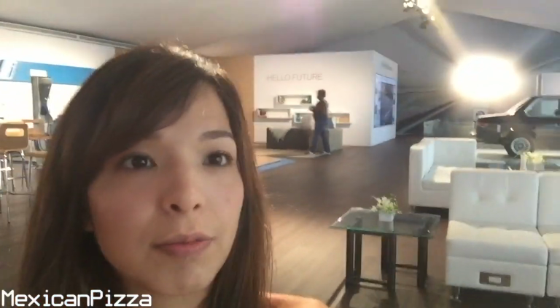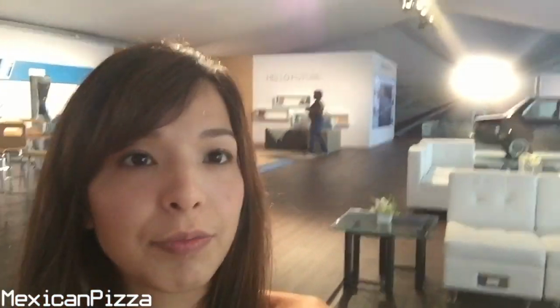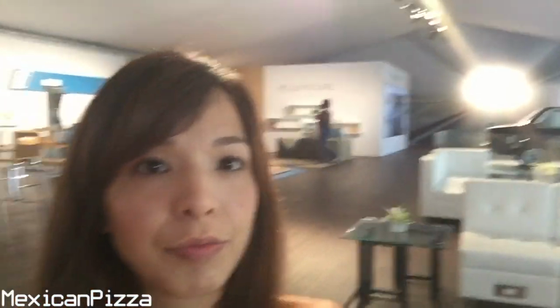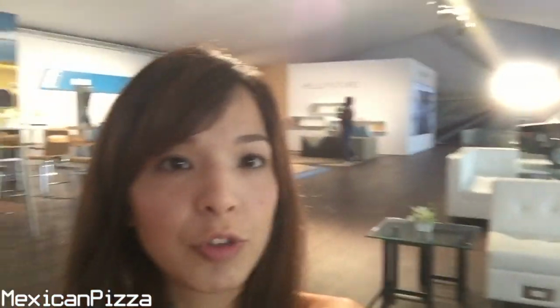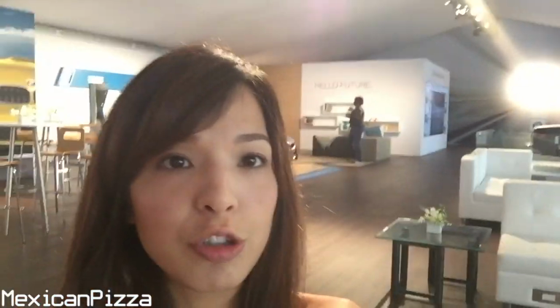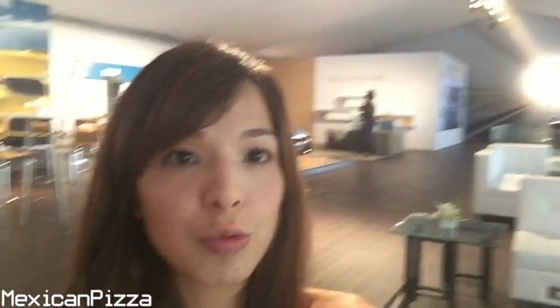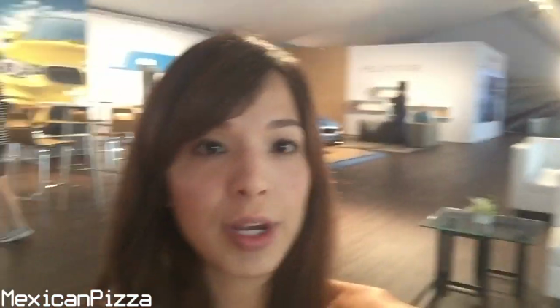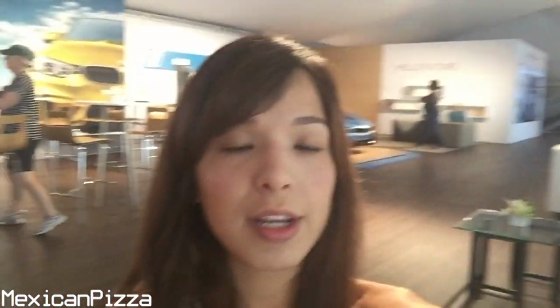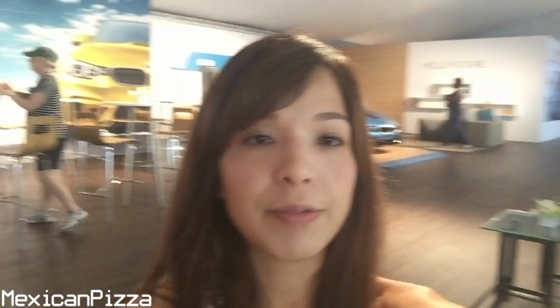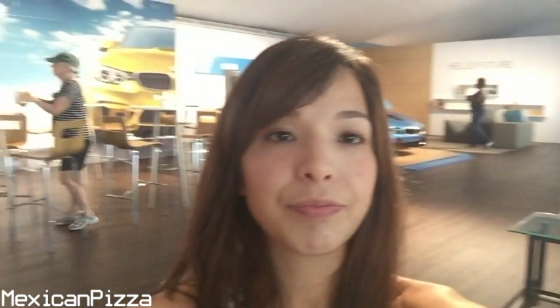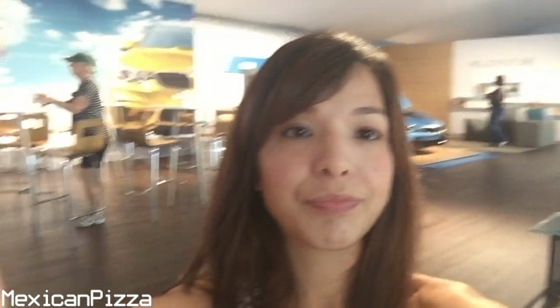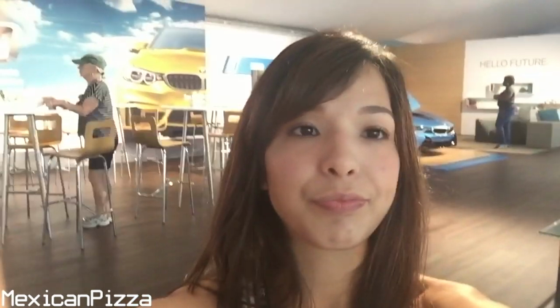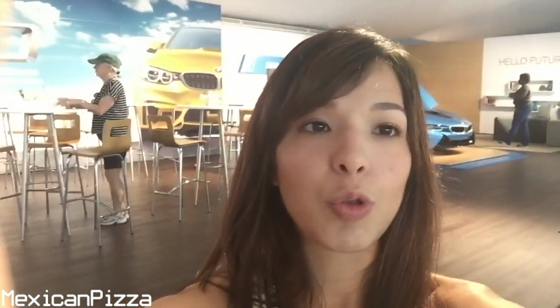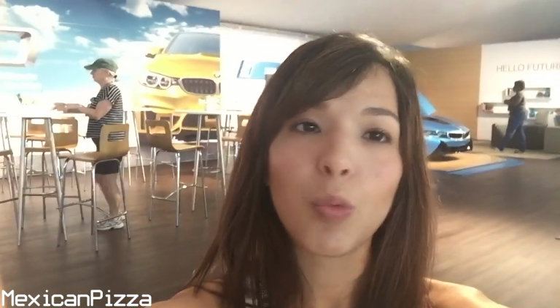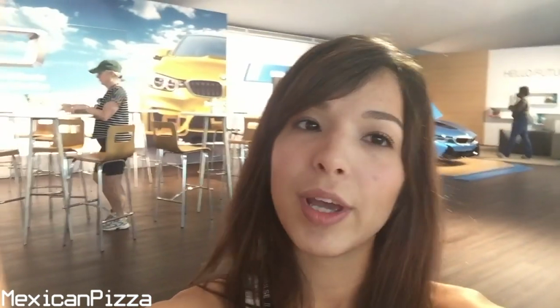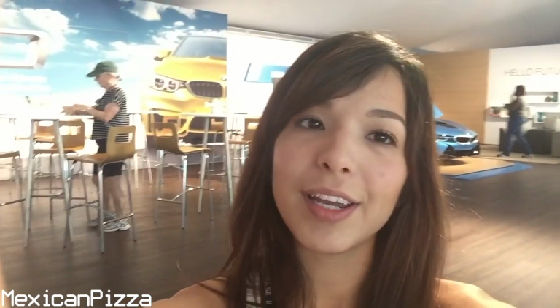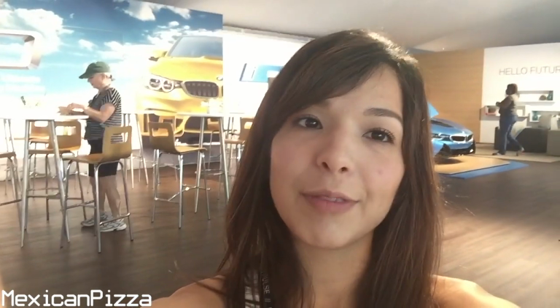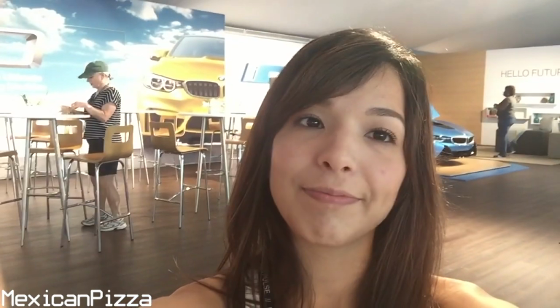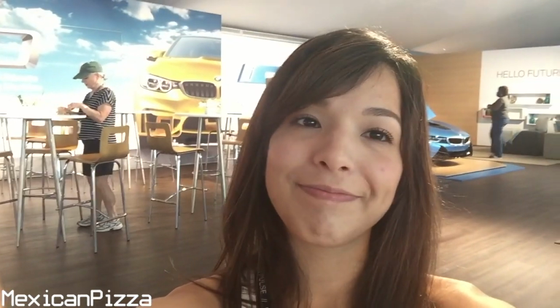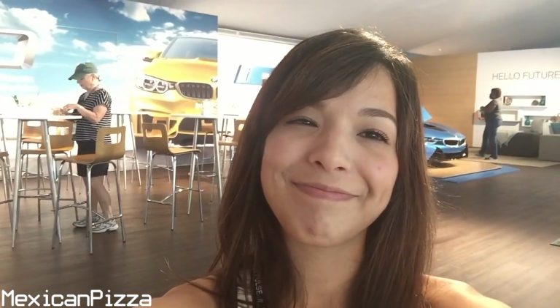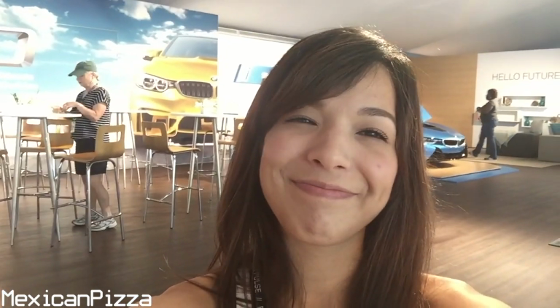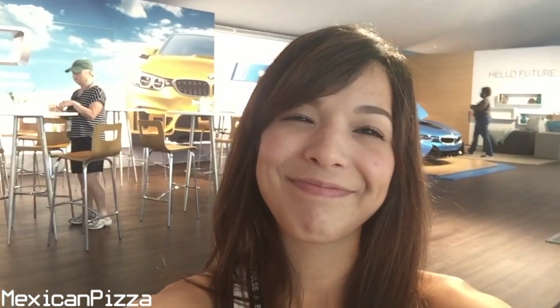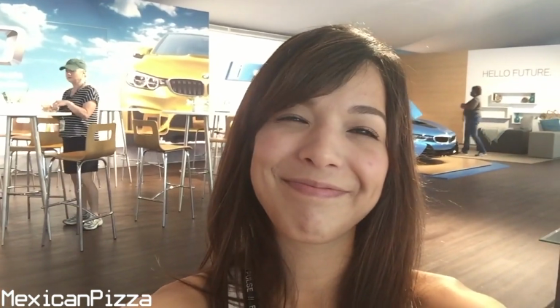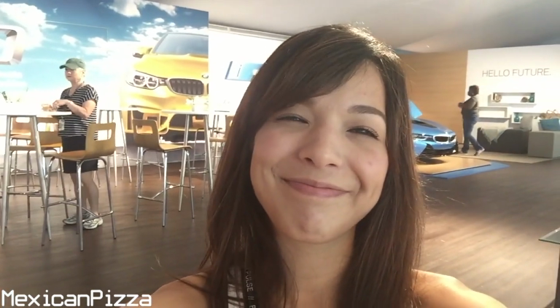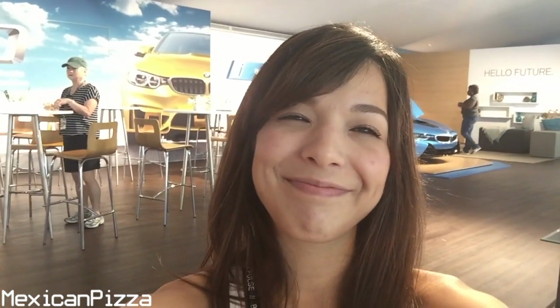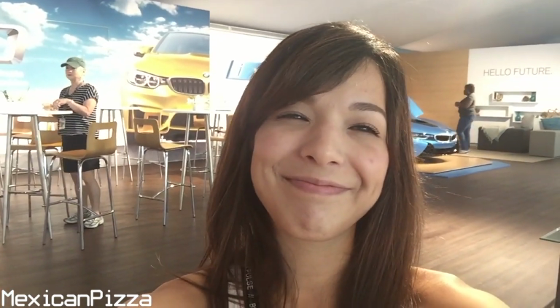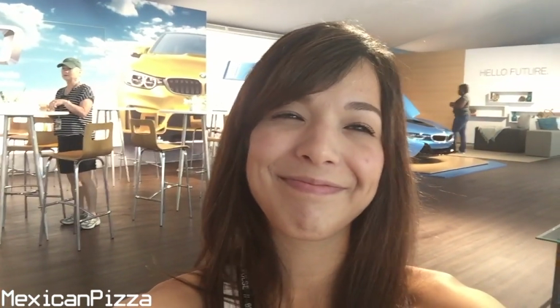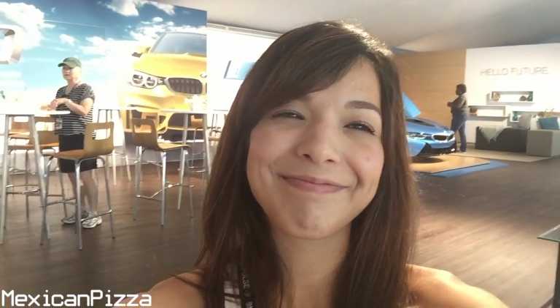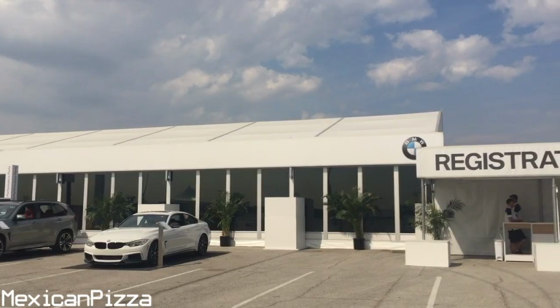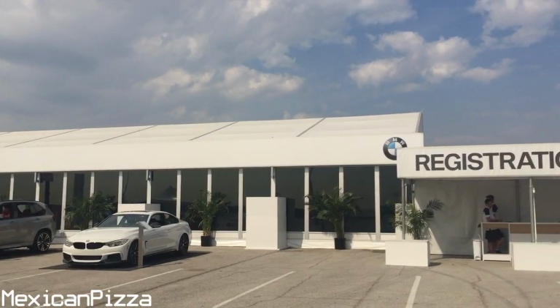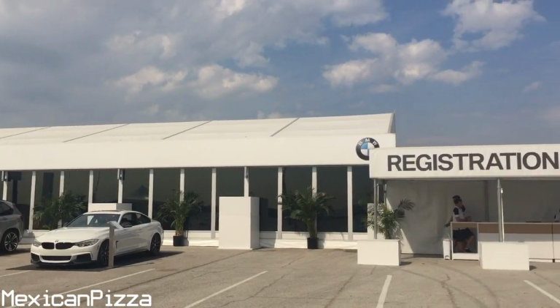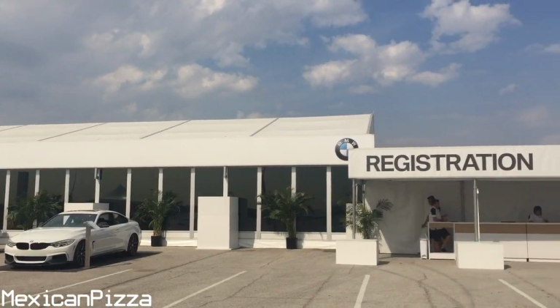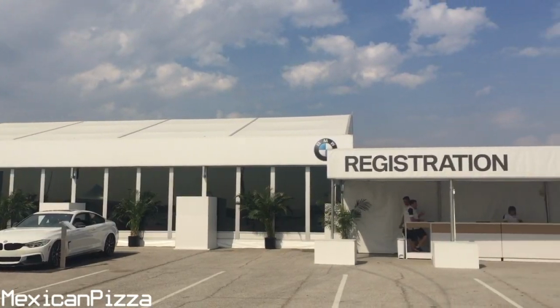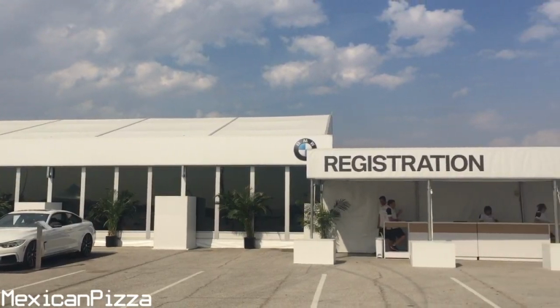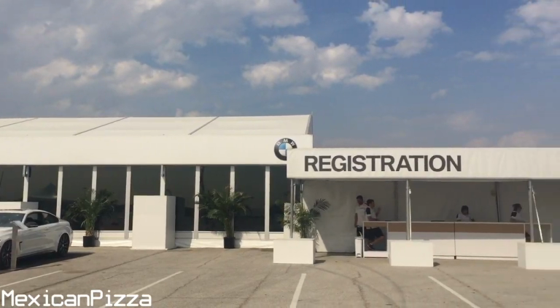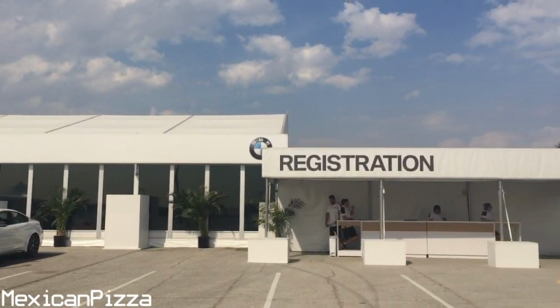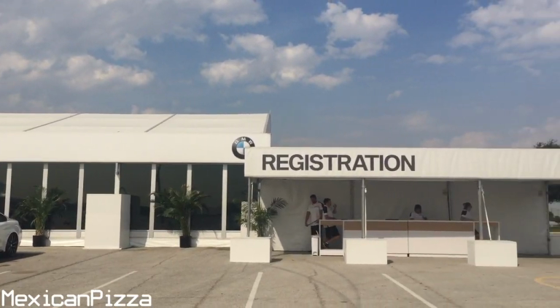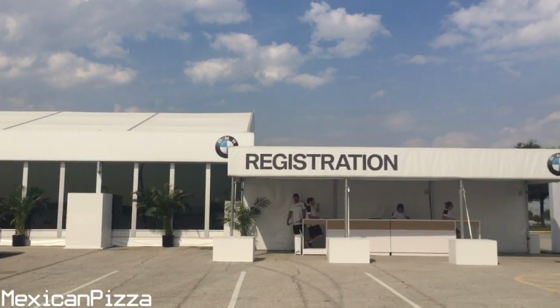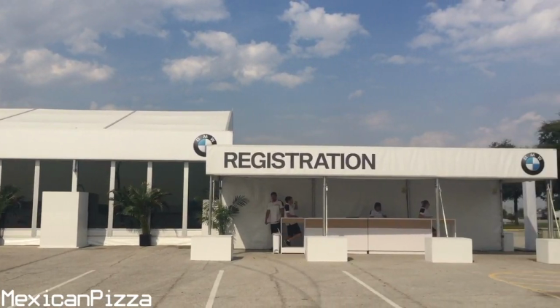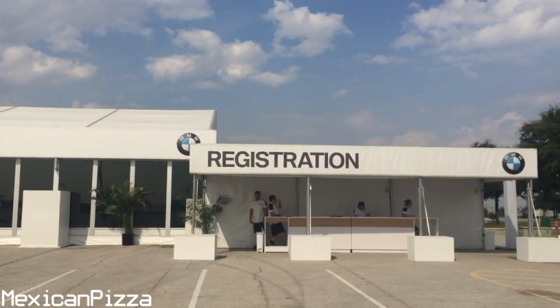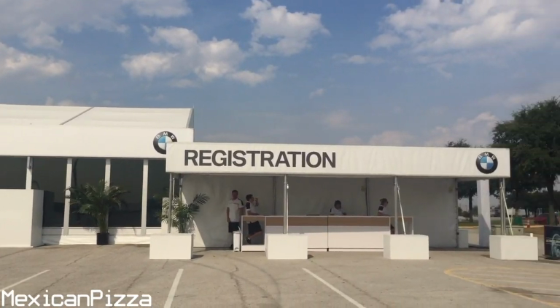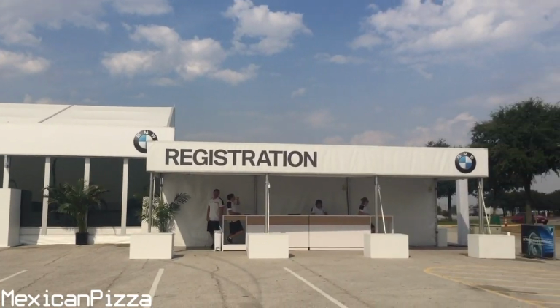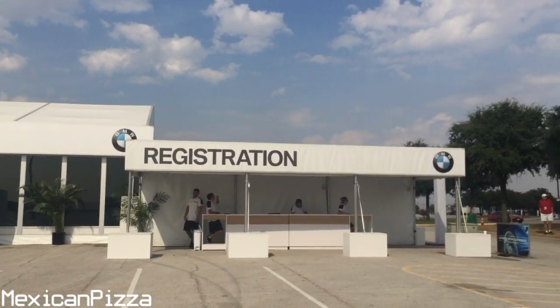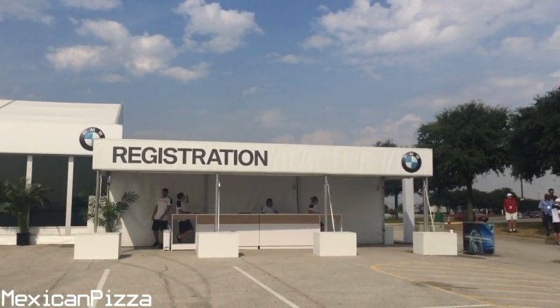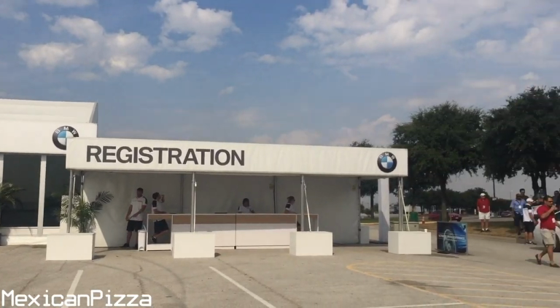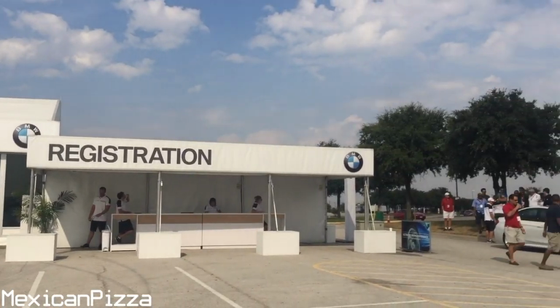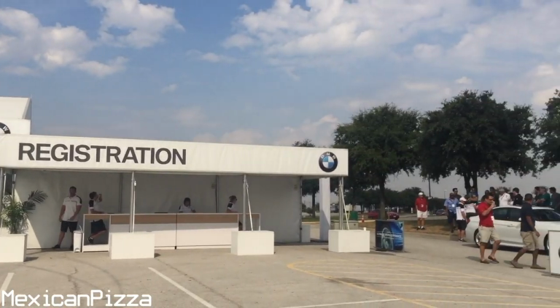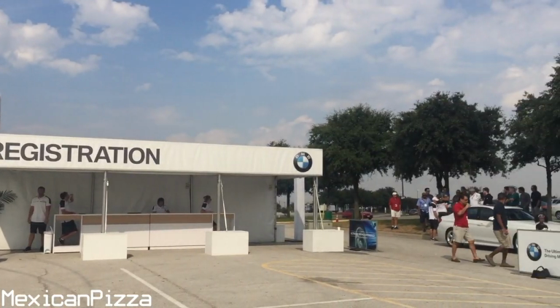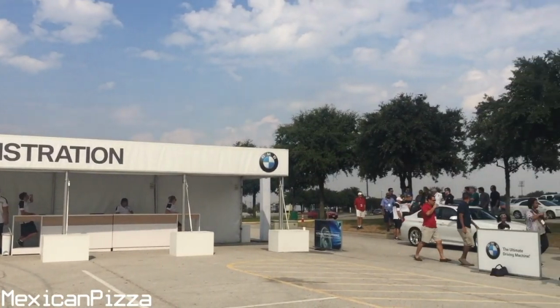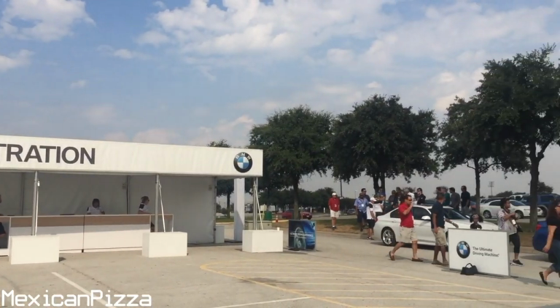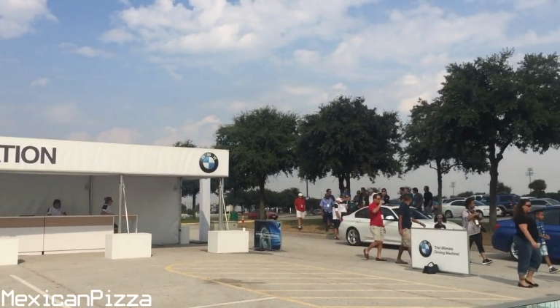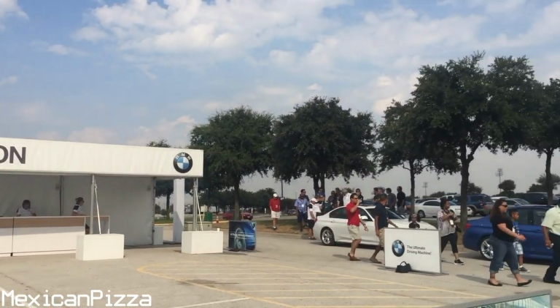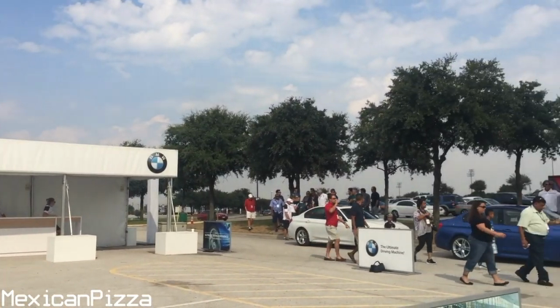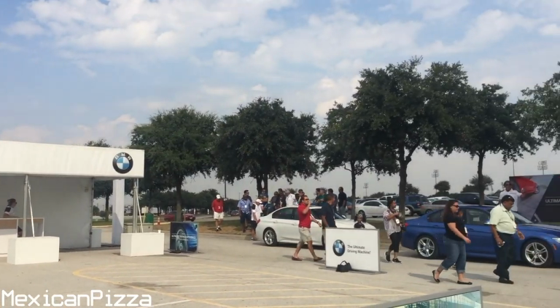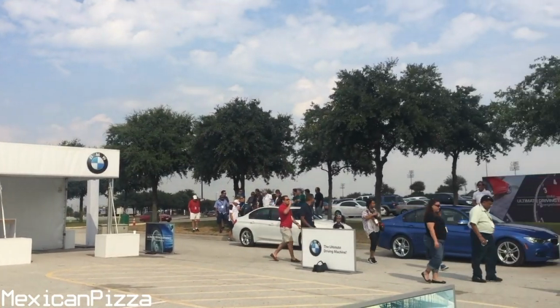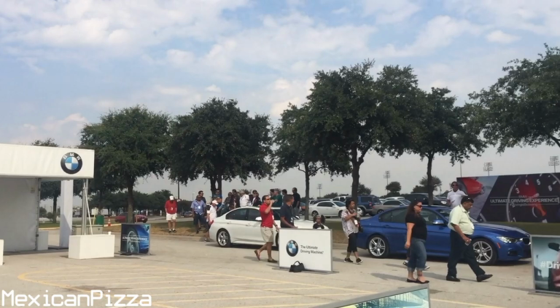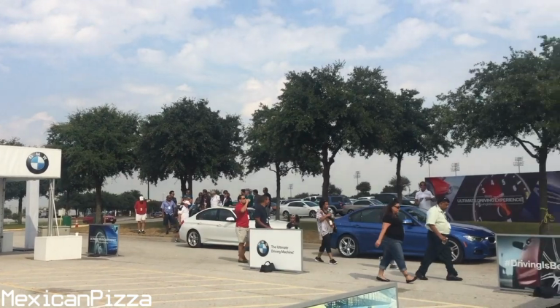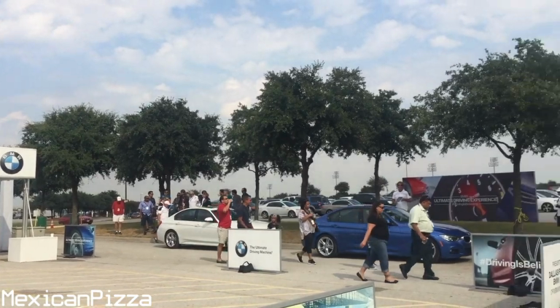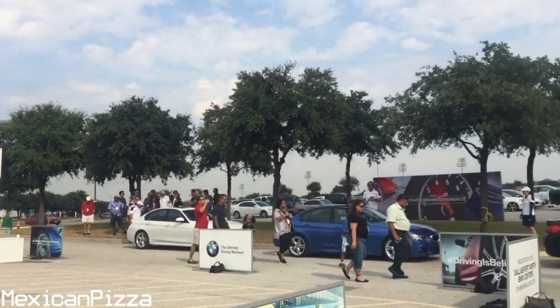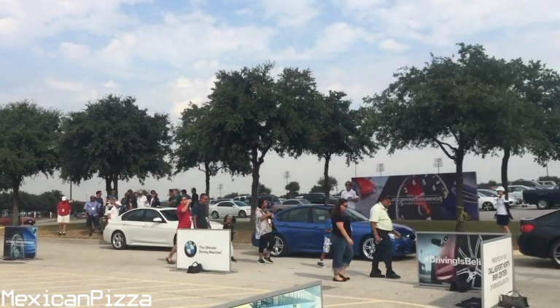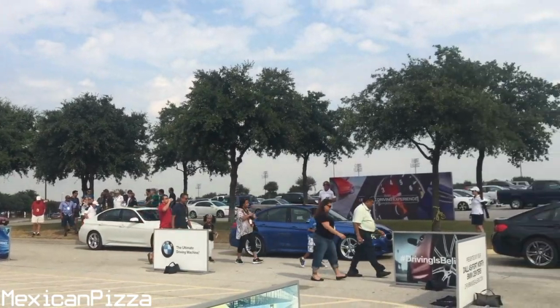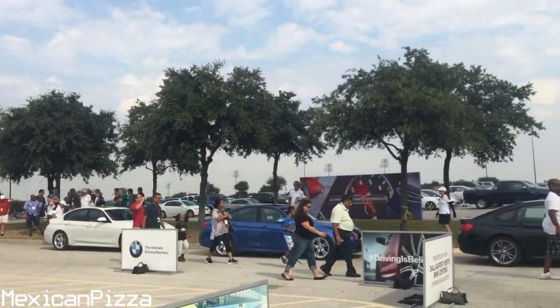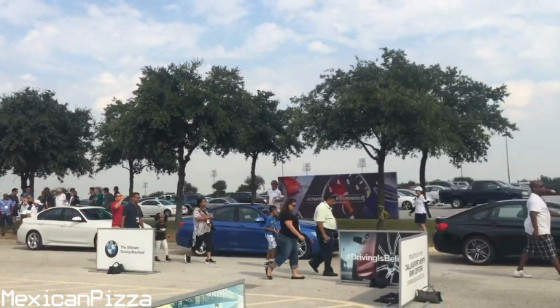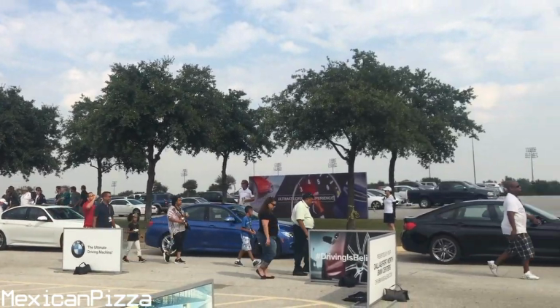Just waiting. Look at how cool this is, guys.